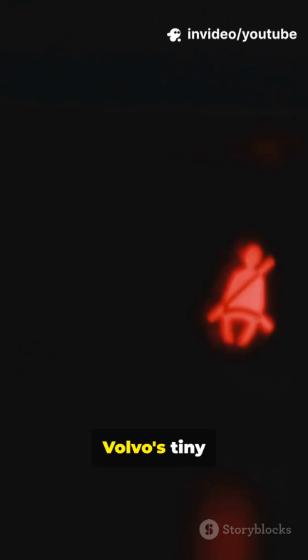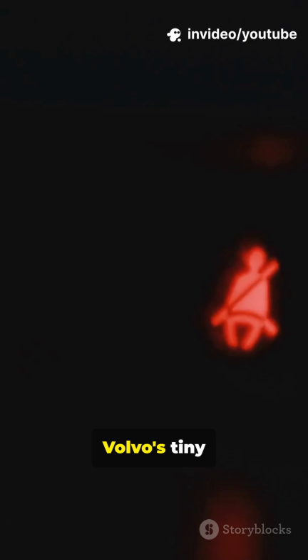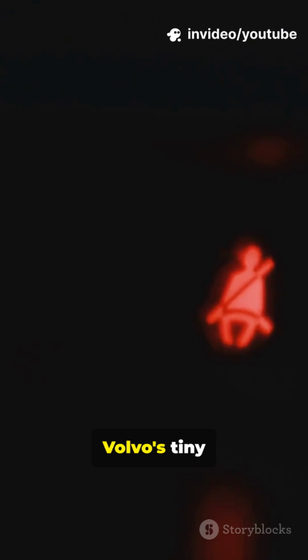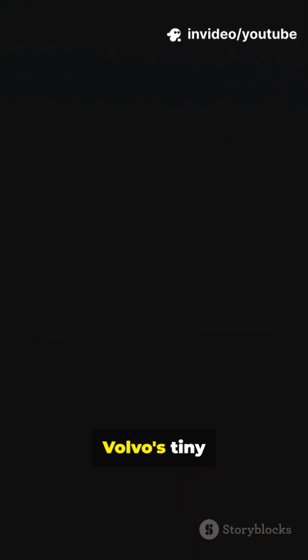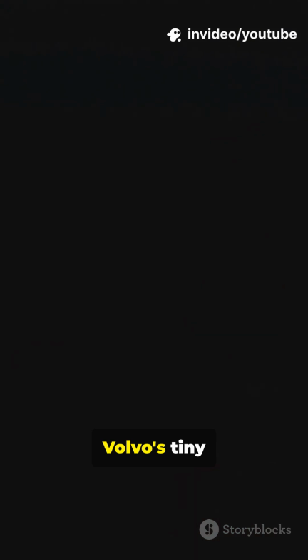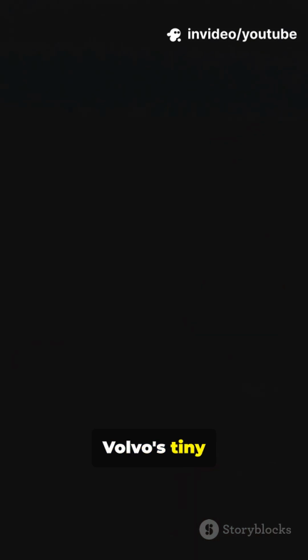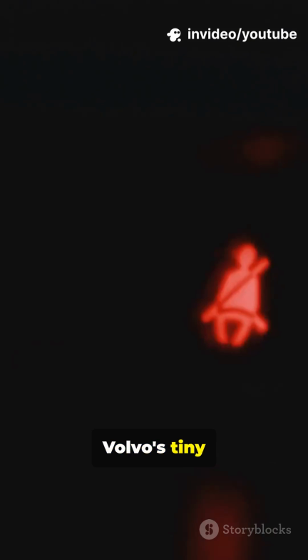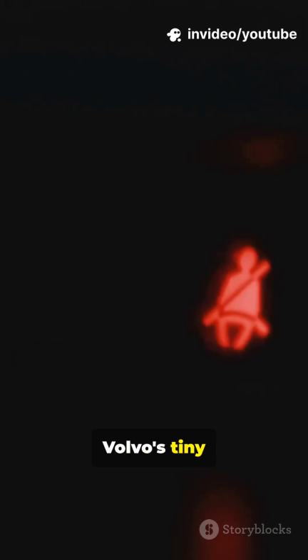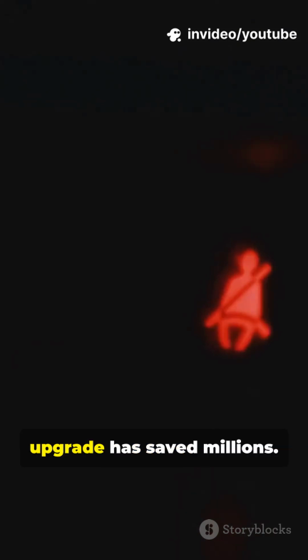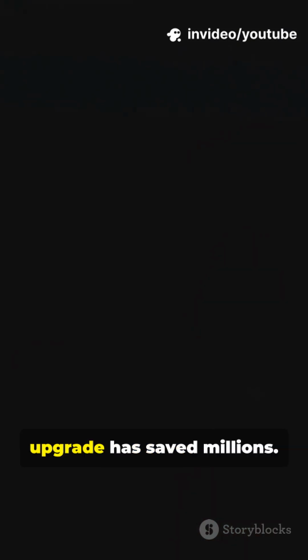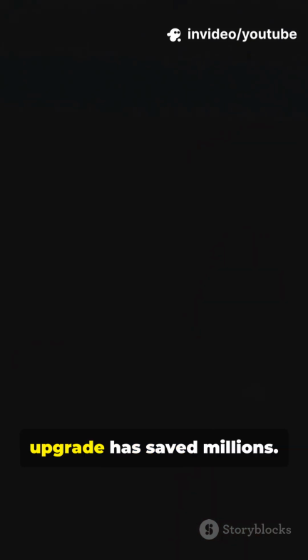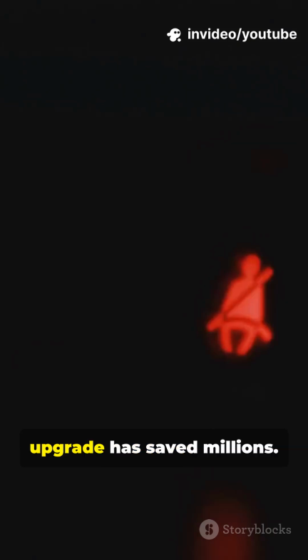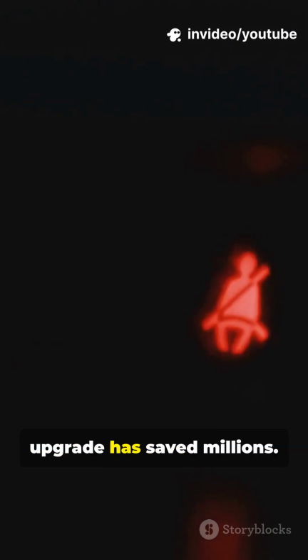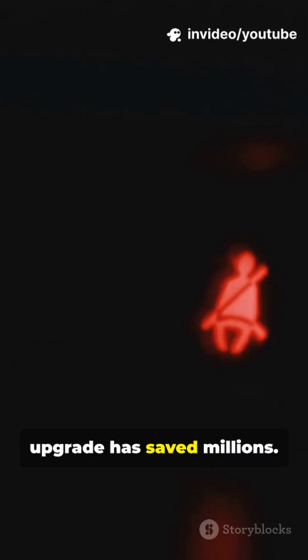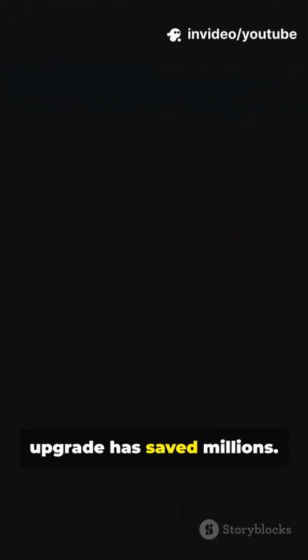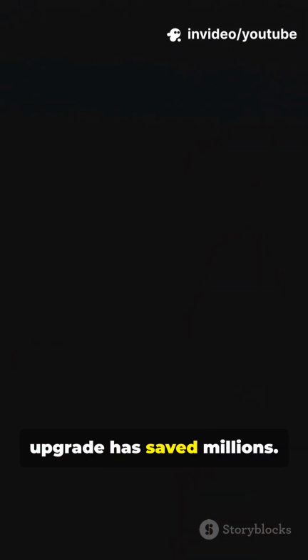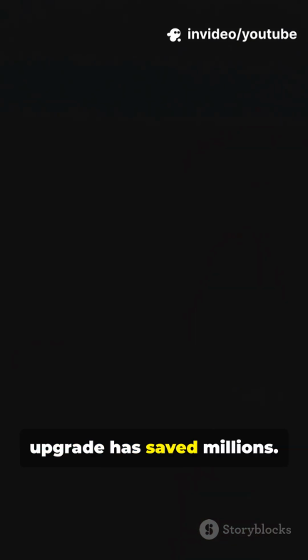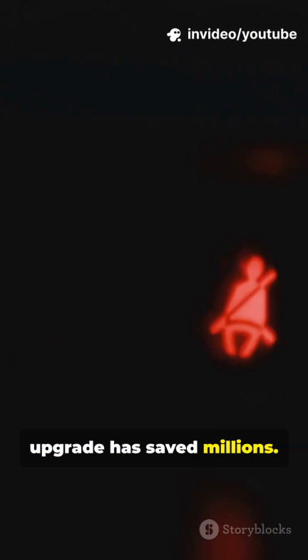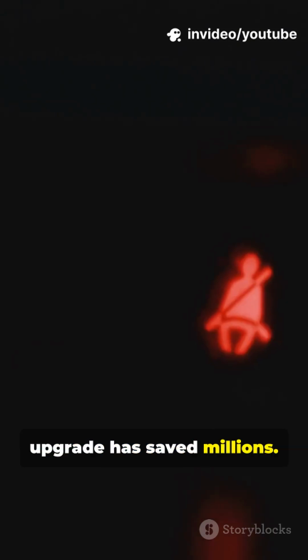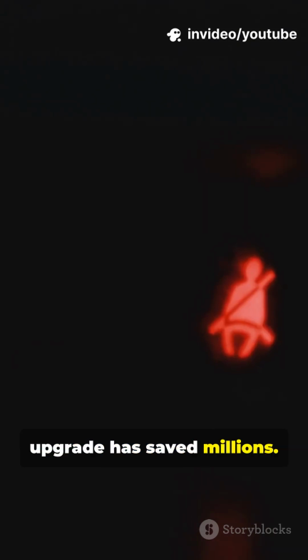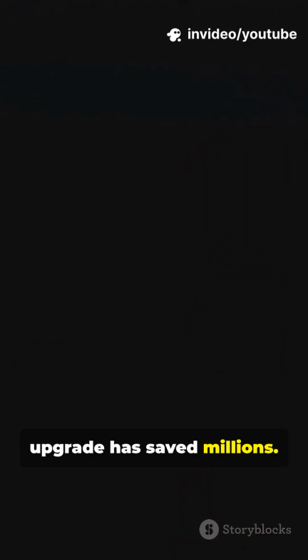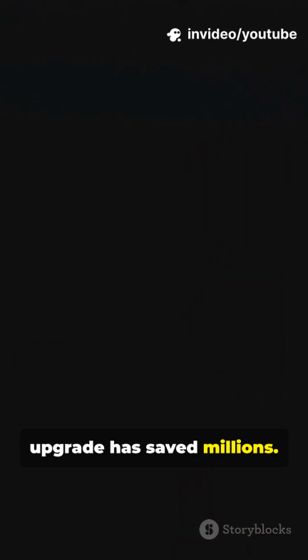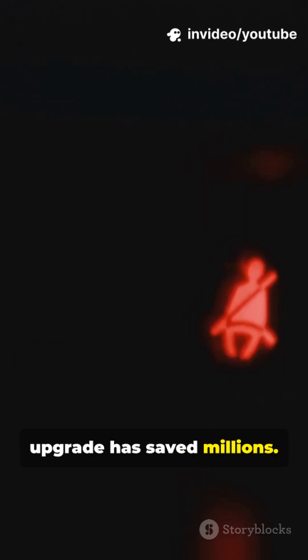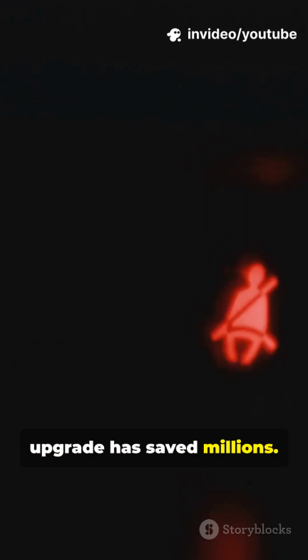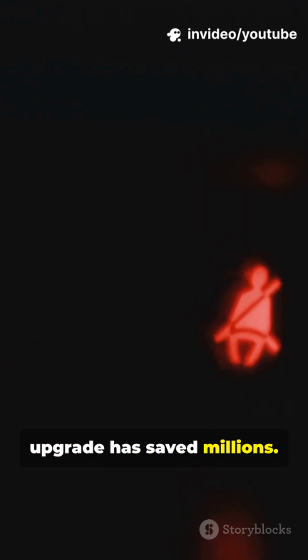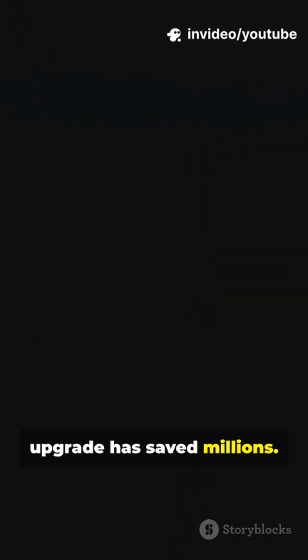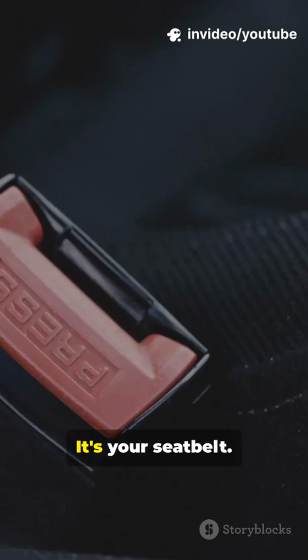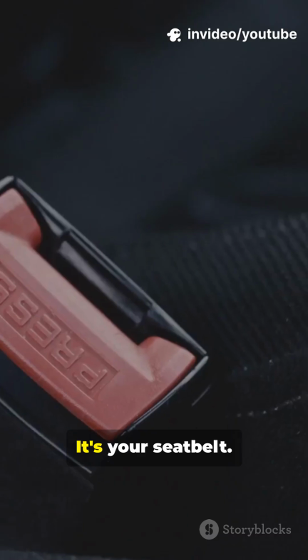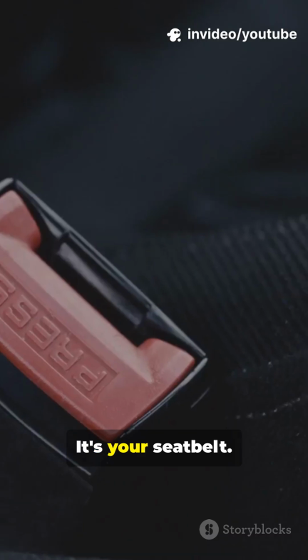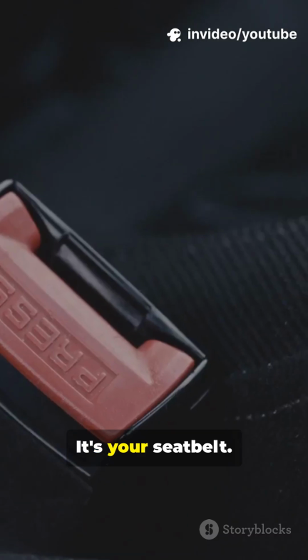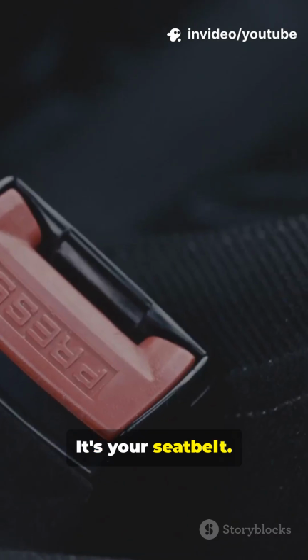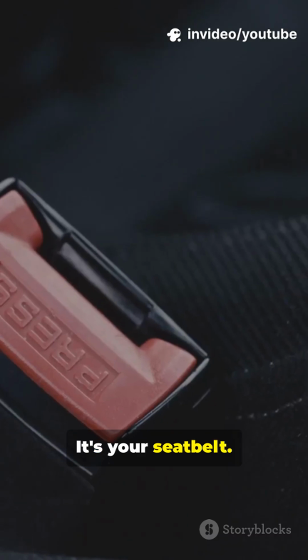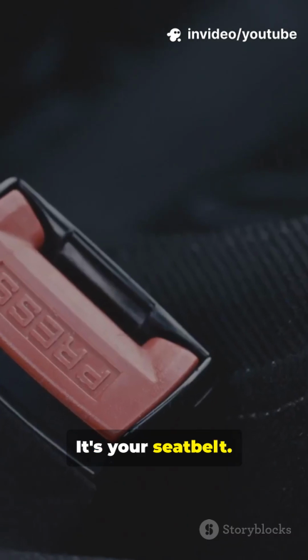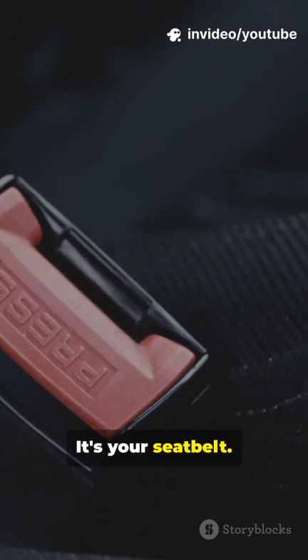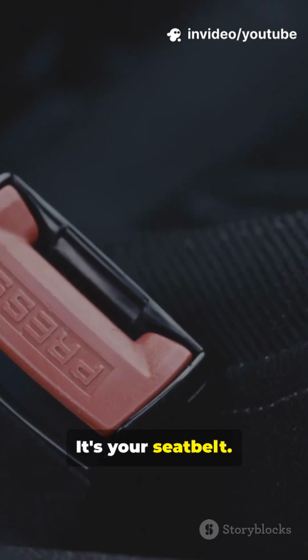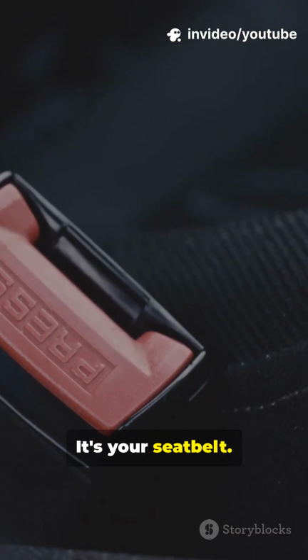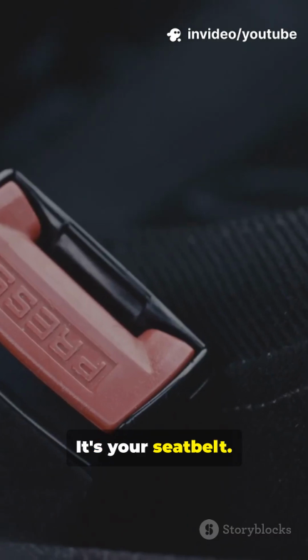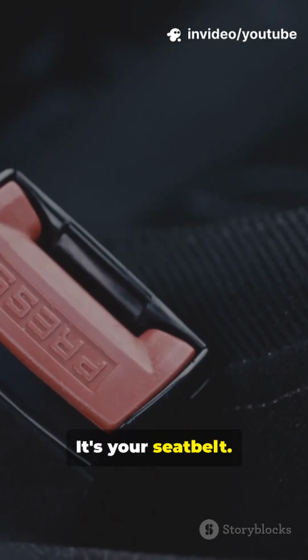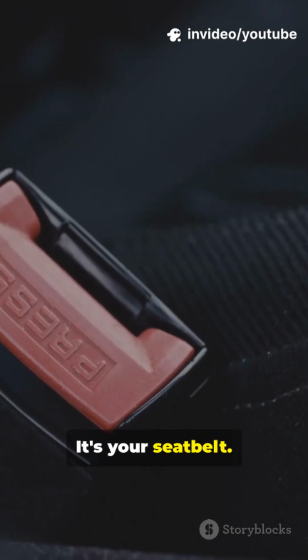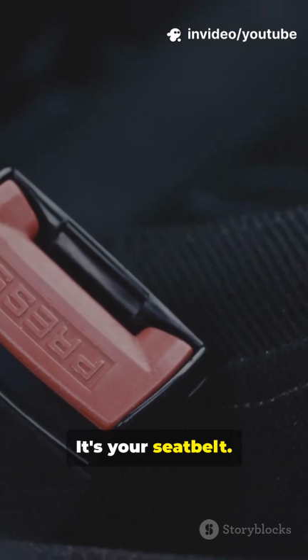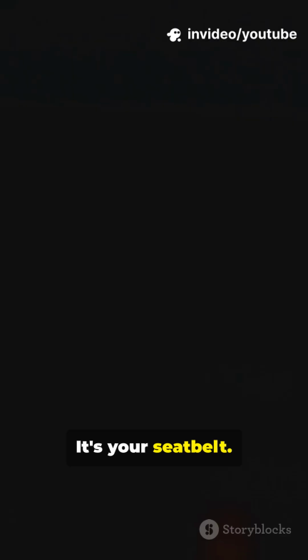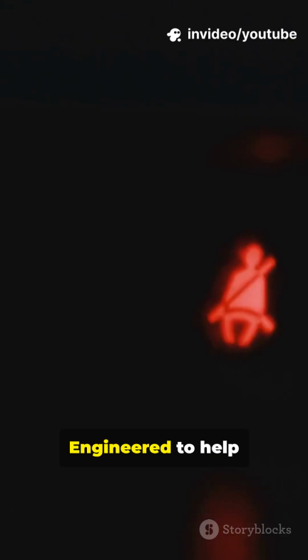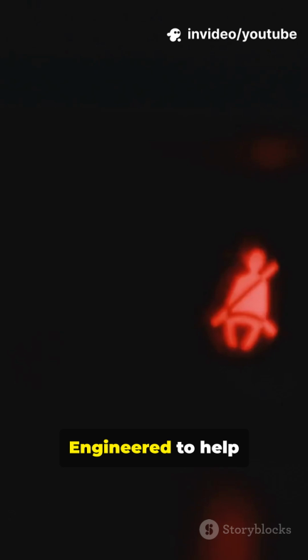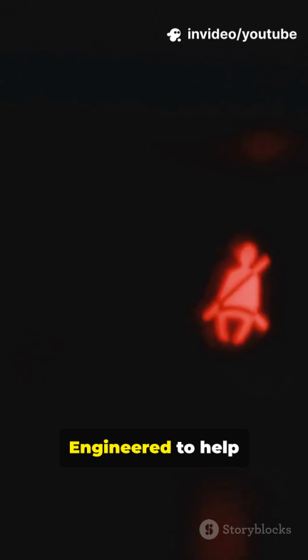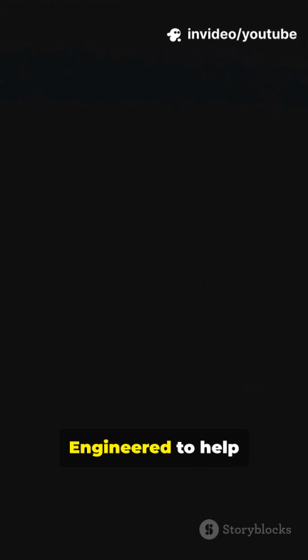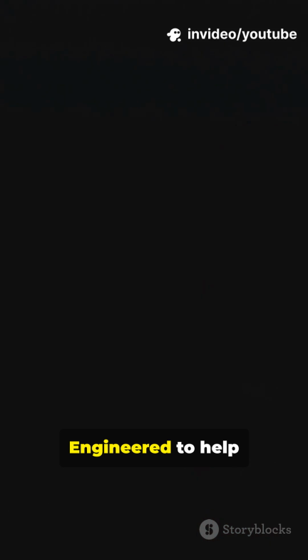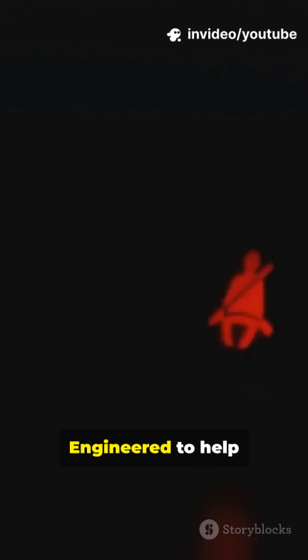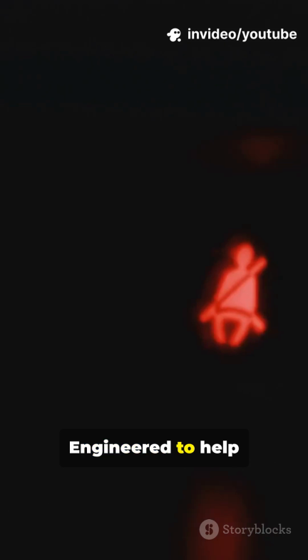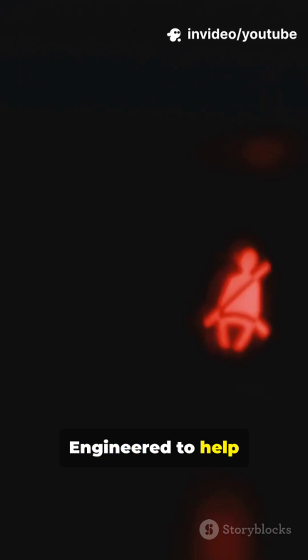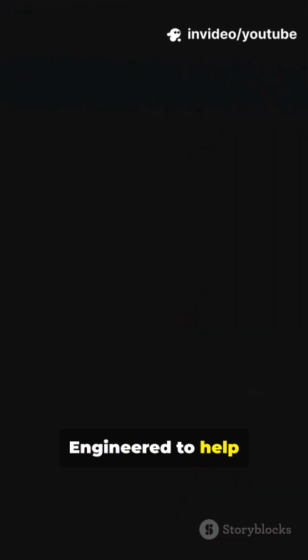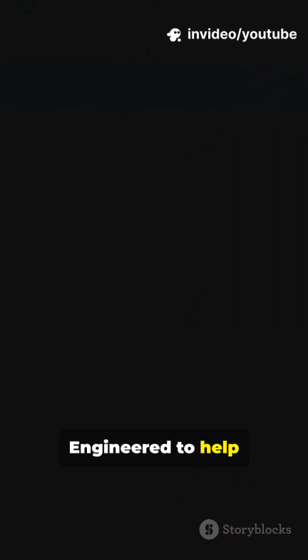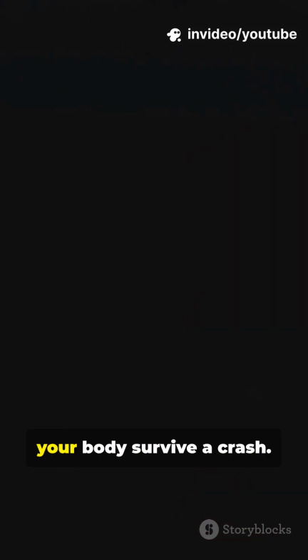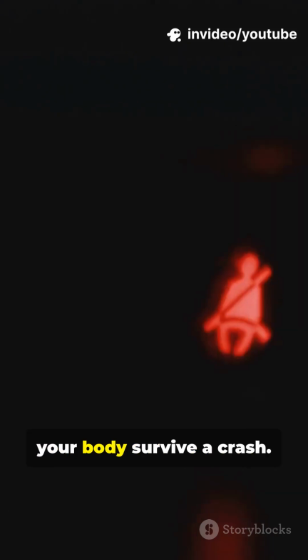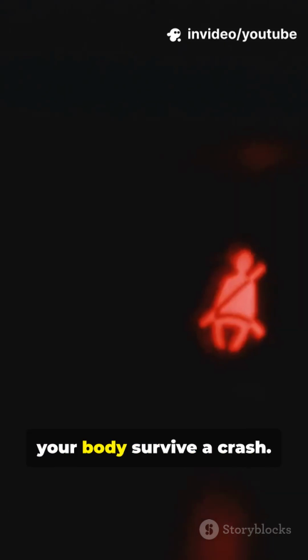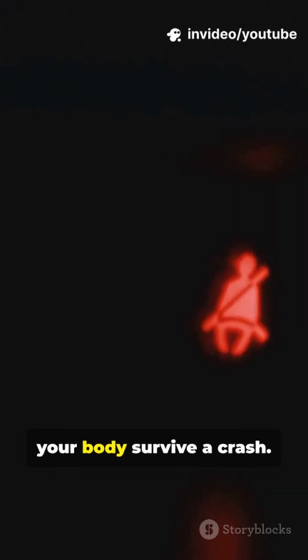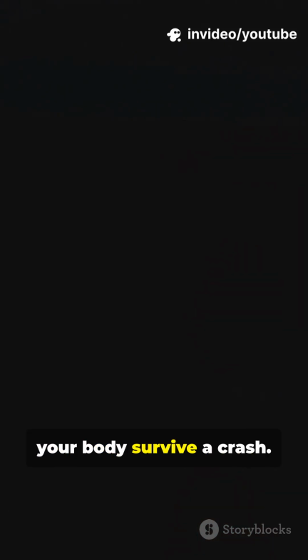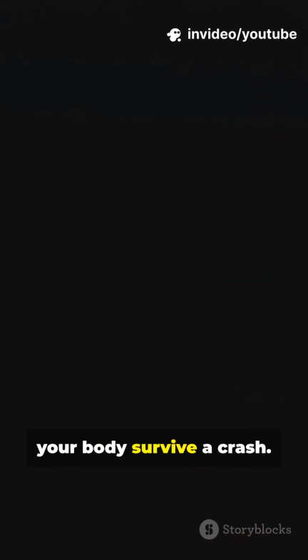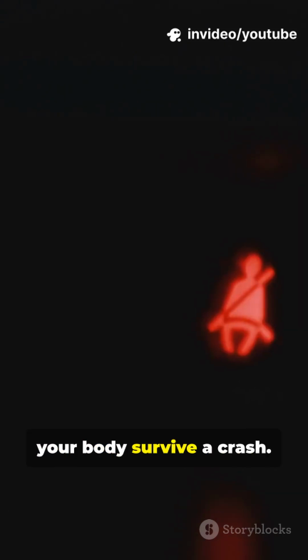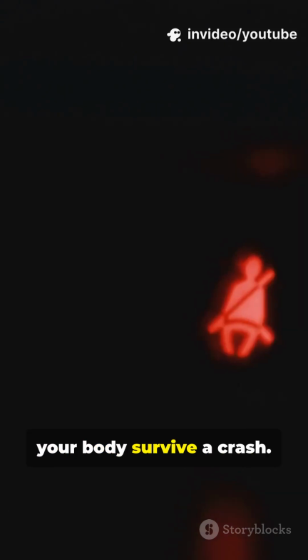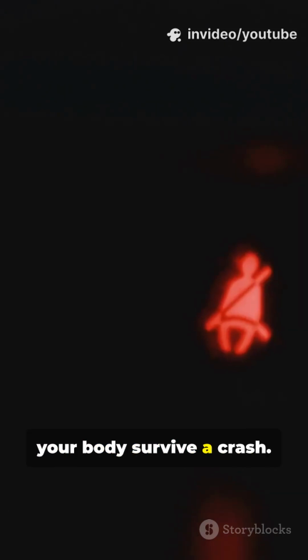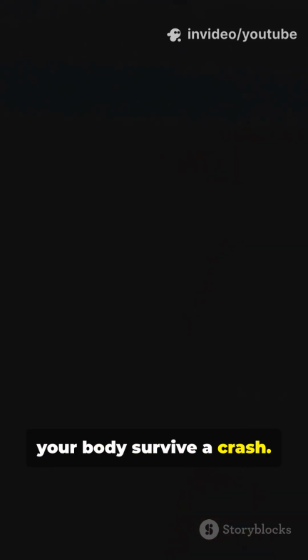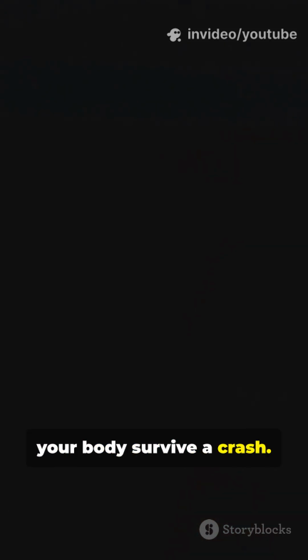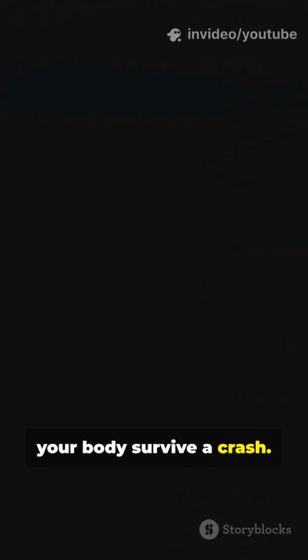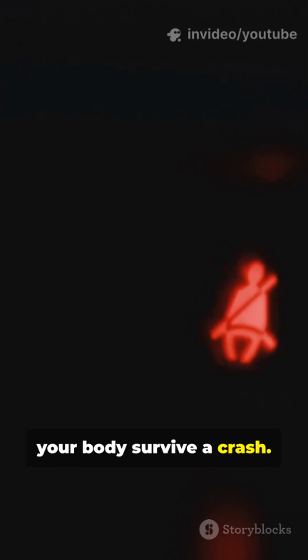Volvo's tiny upgrade has saved millions. It's your seatbelt, engineered to help your body survive a crash.